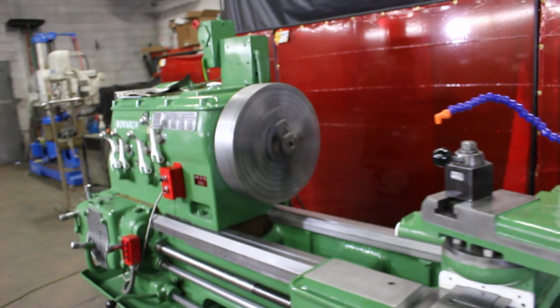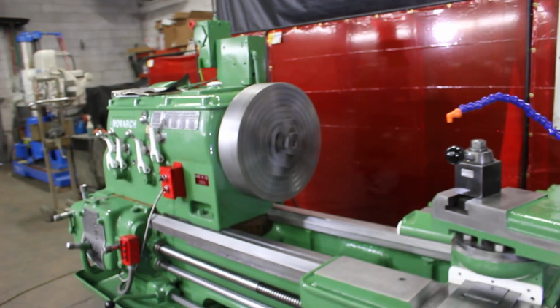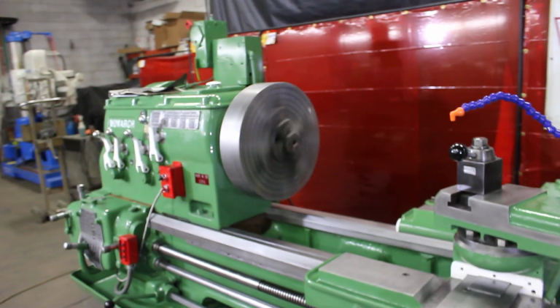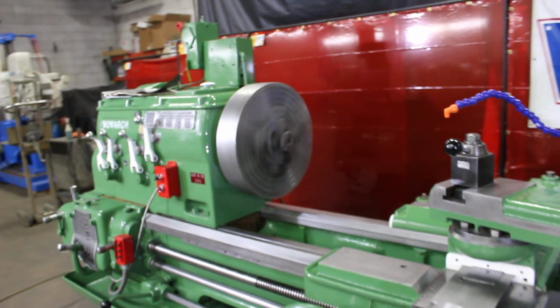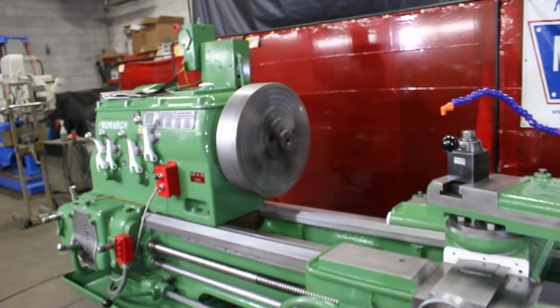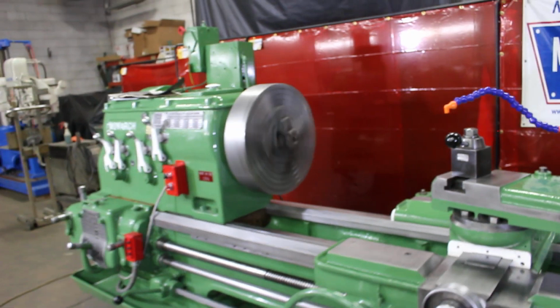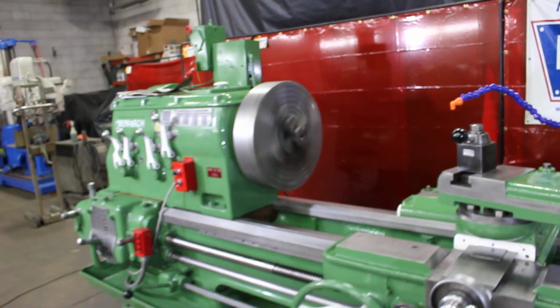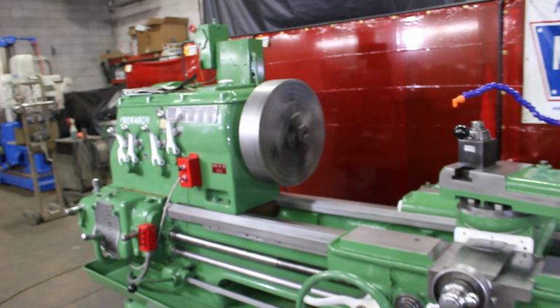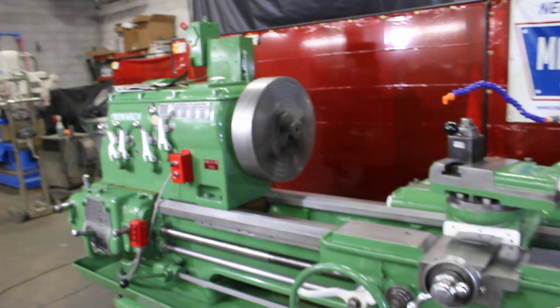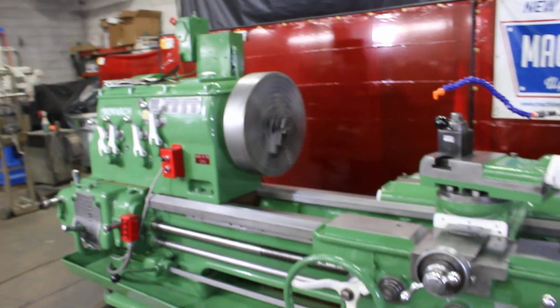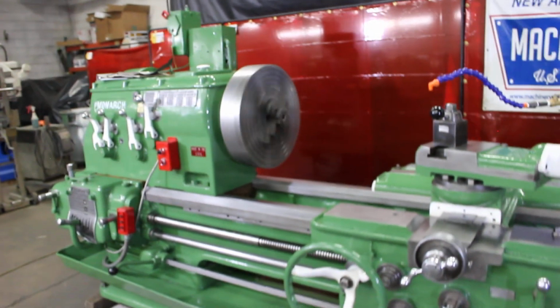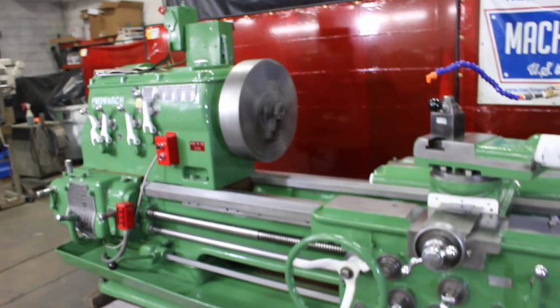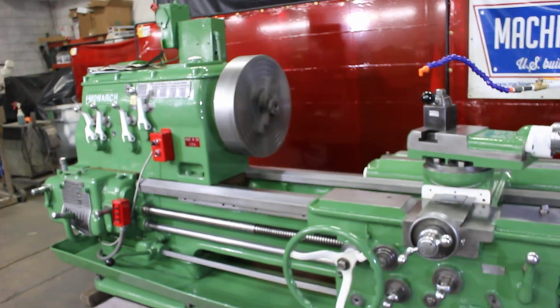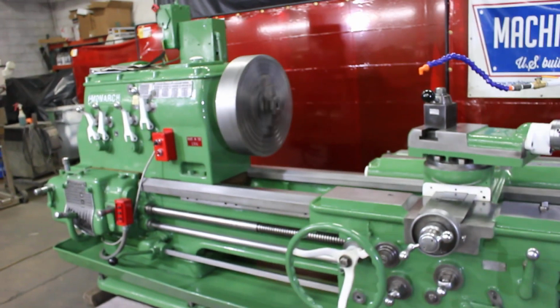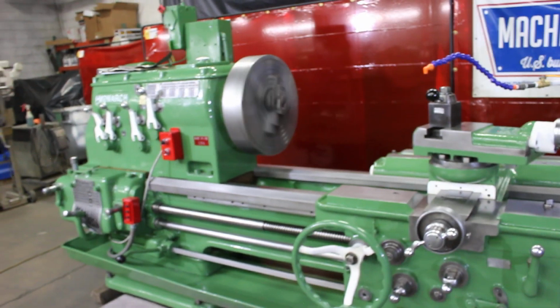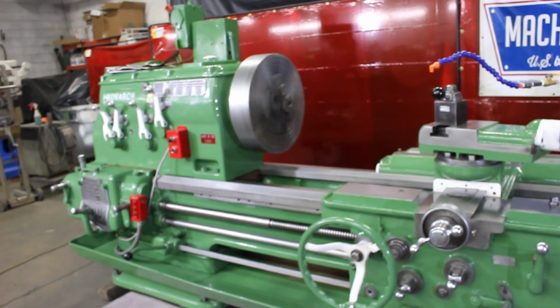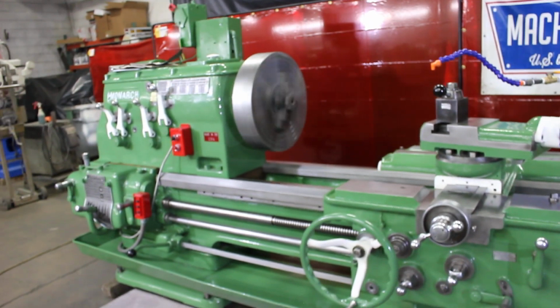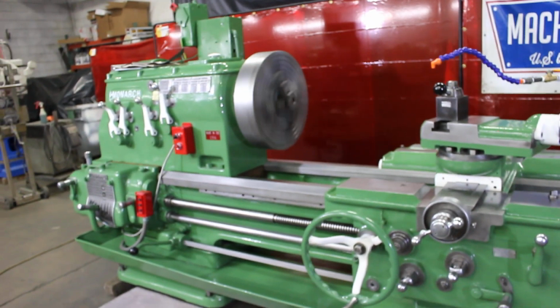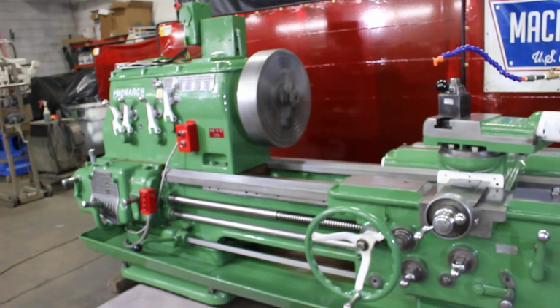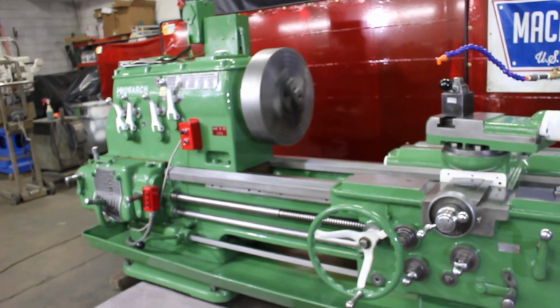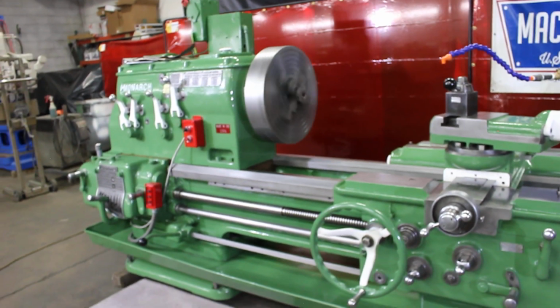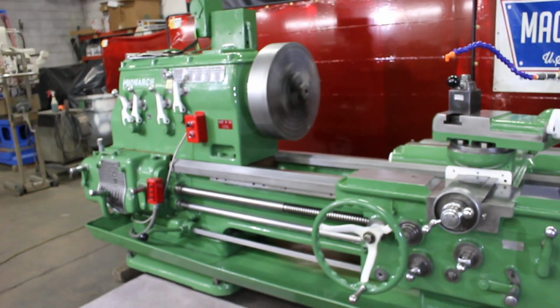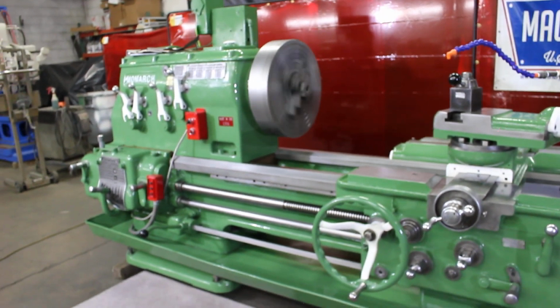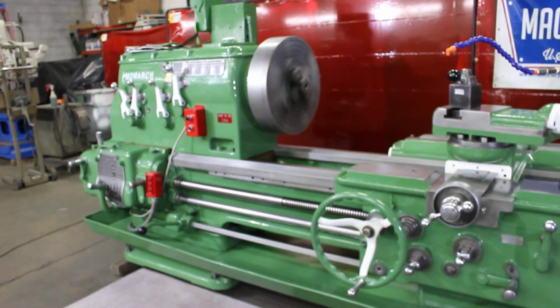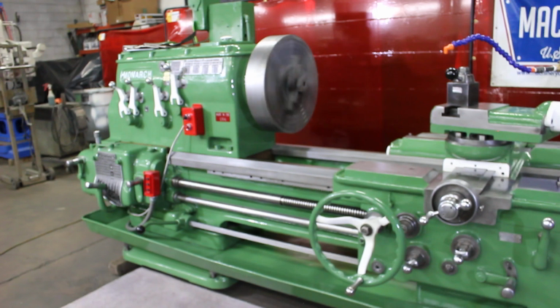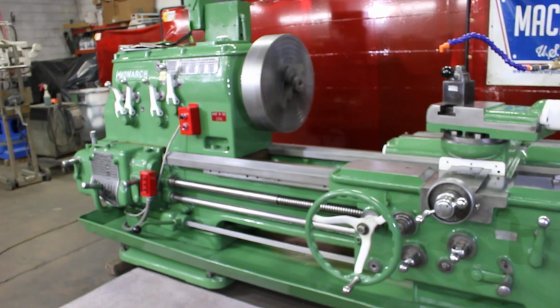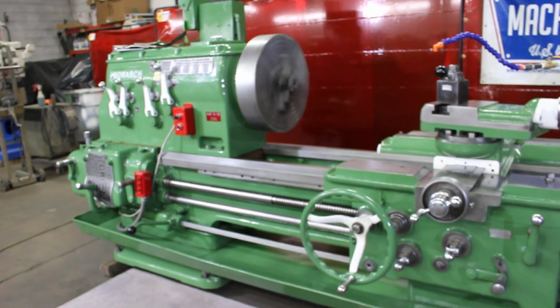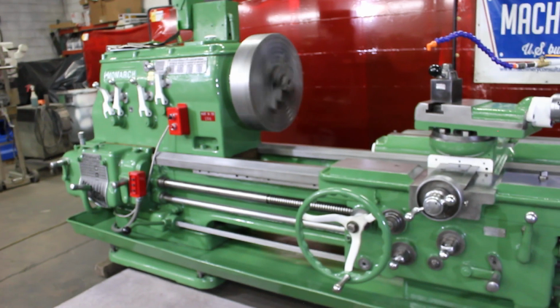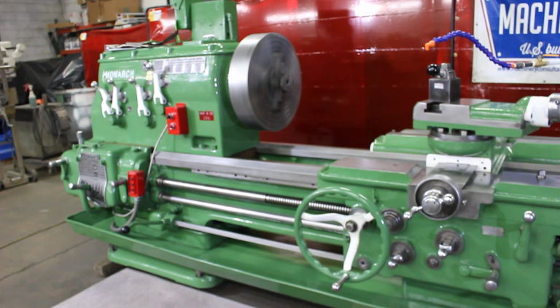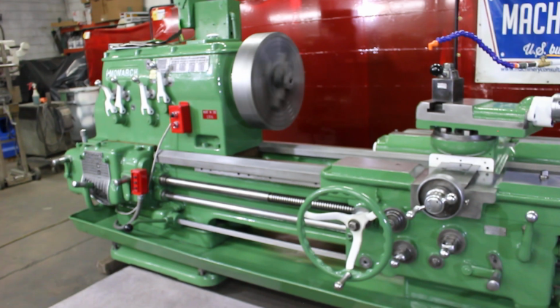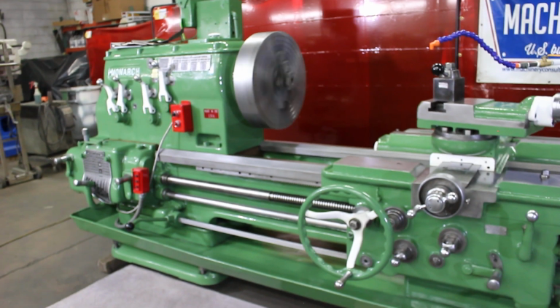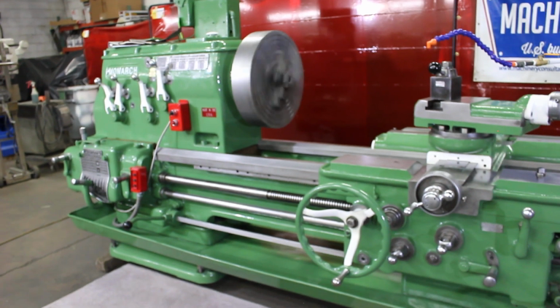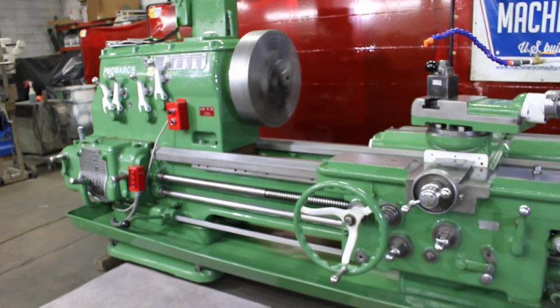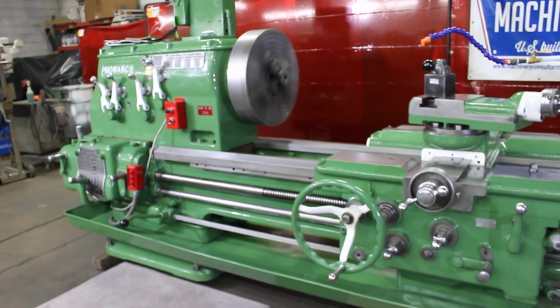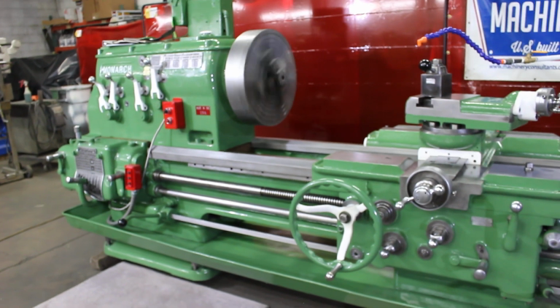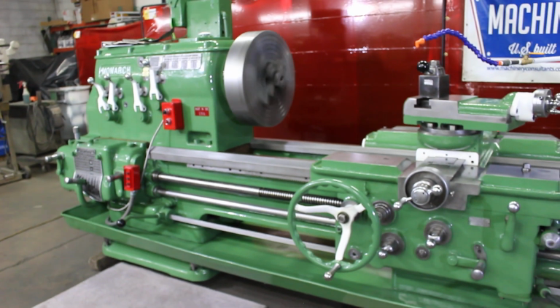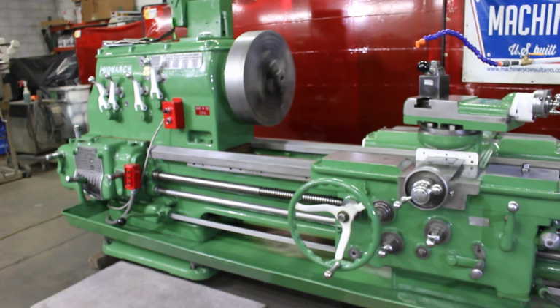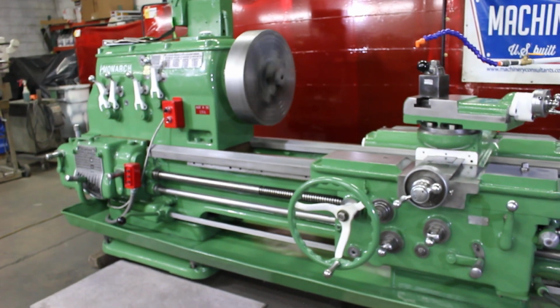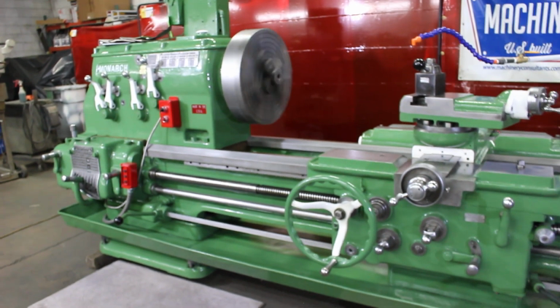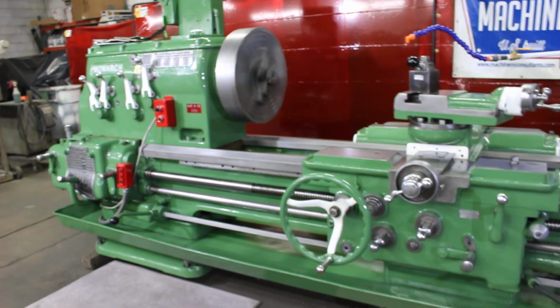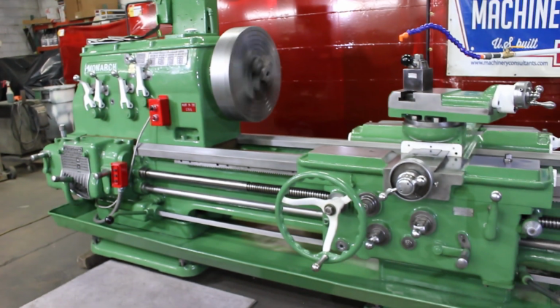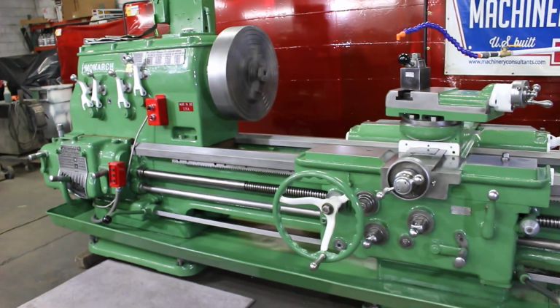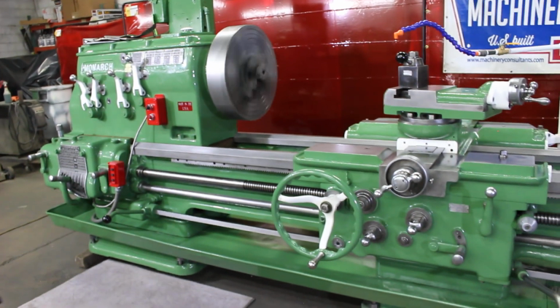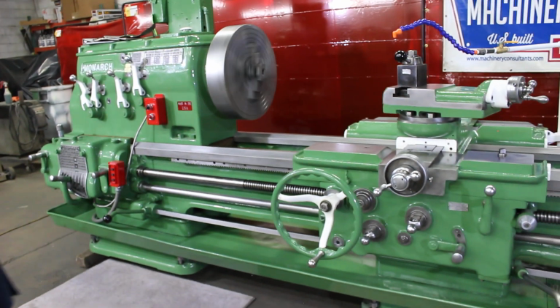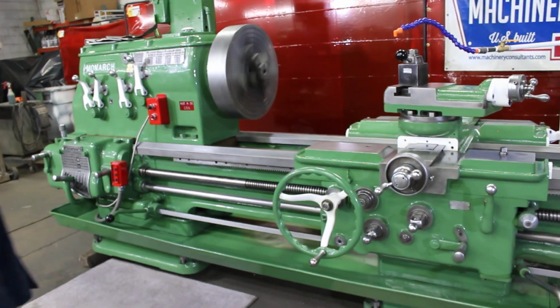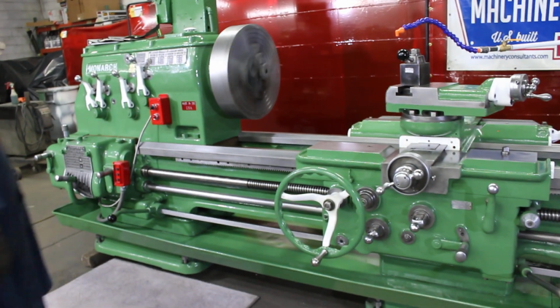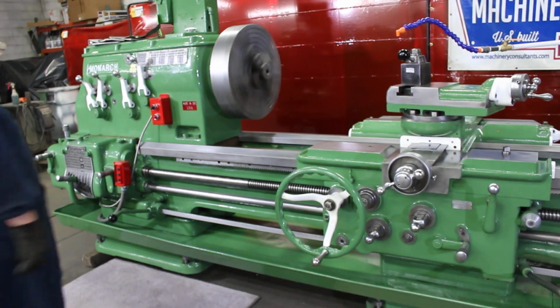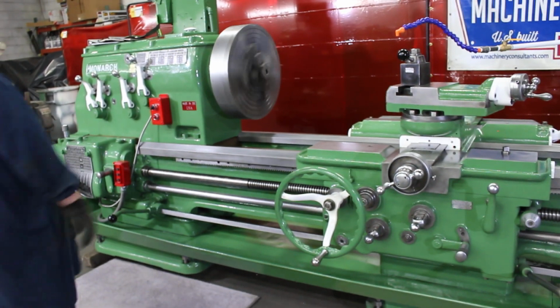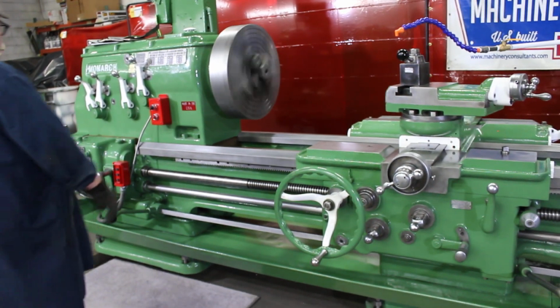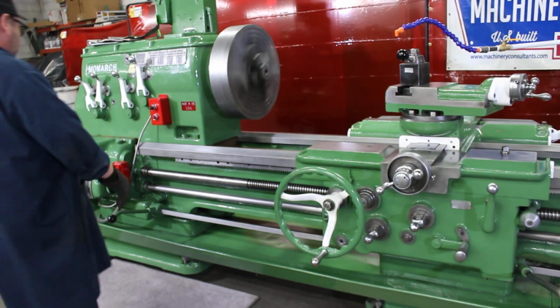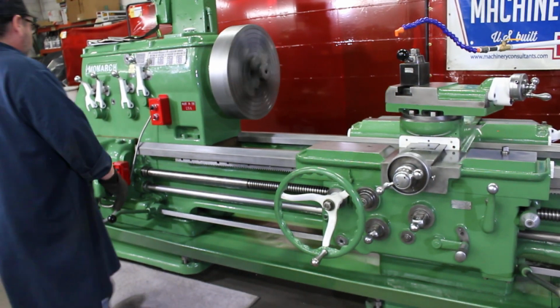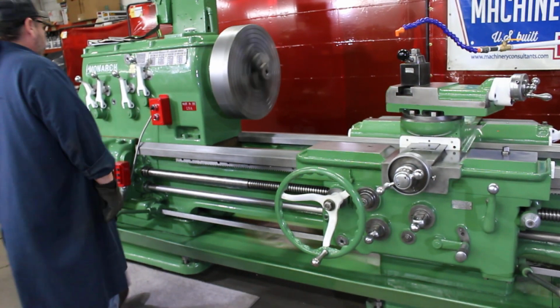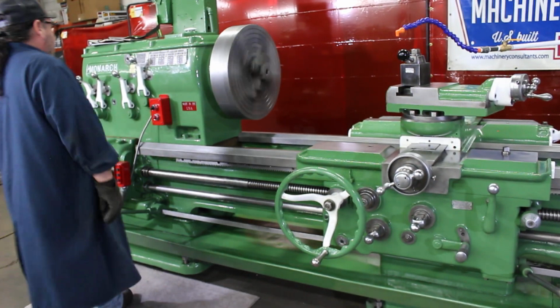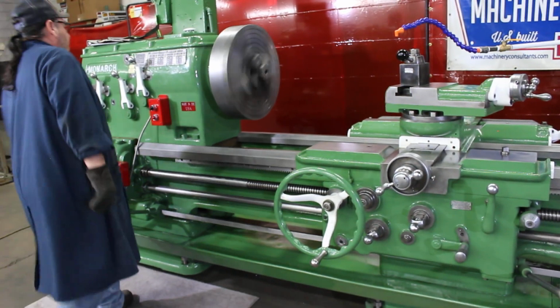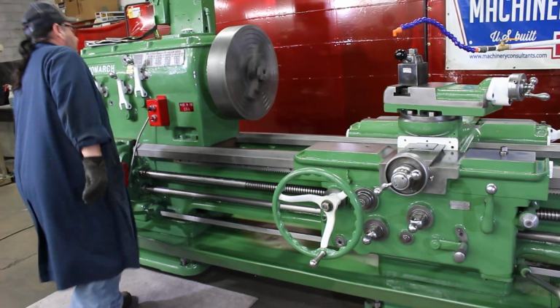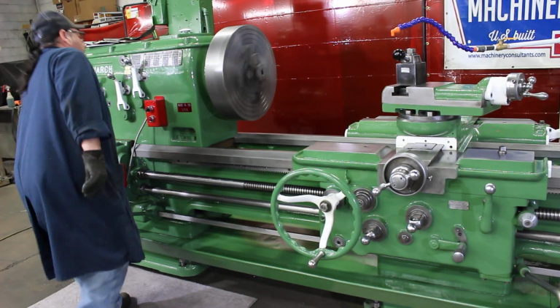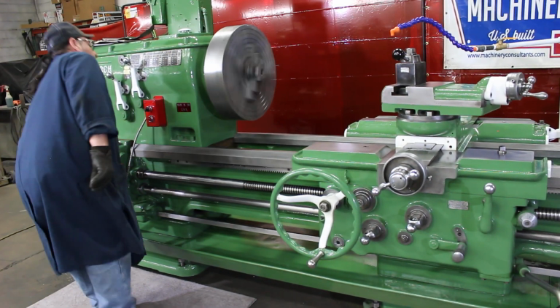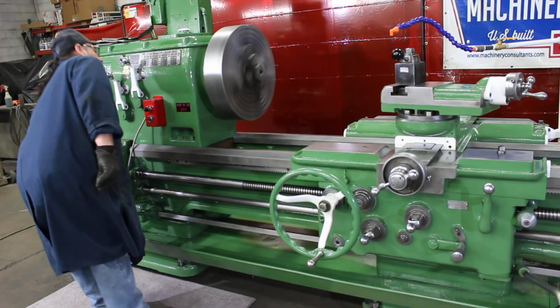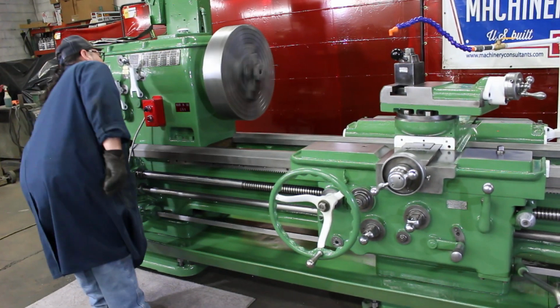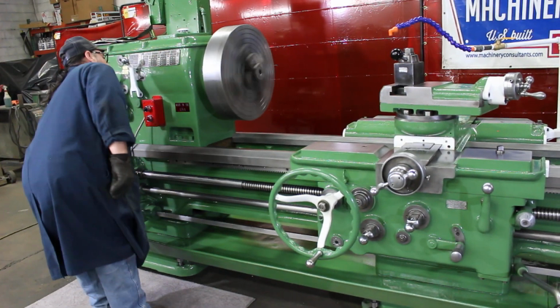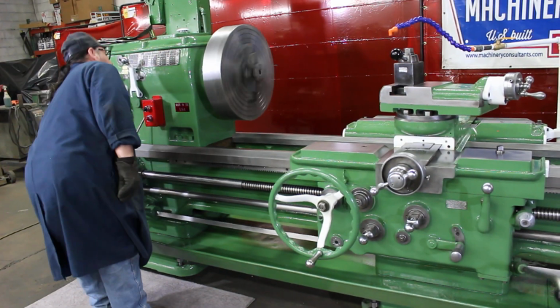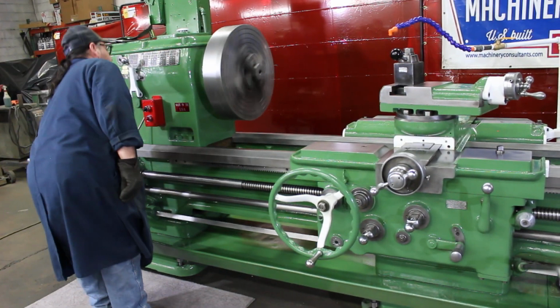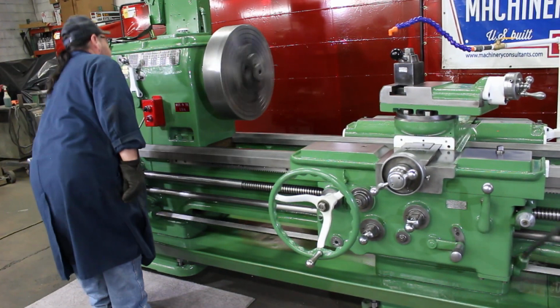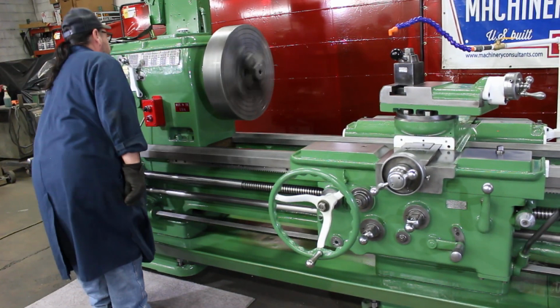Let's go ahead and run through some speeds and feeds. It's serial number 35095, Monarch at Machinery Consultants in Utah.